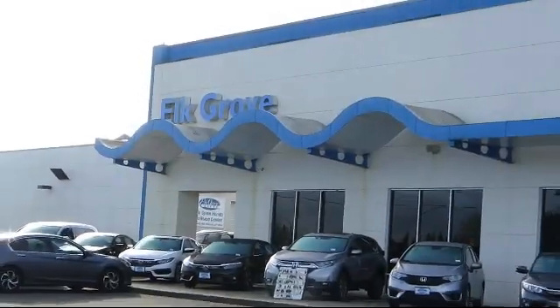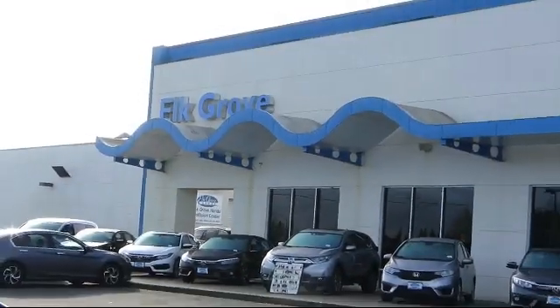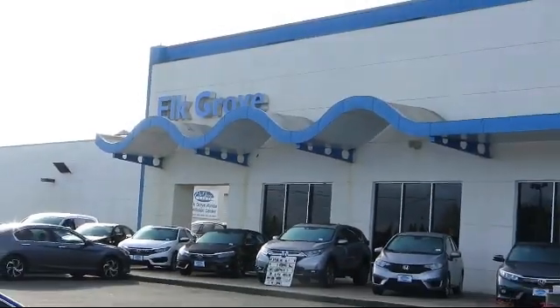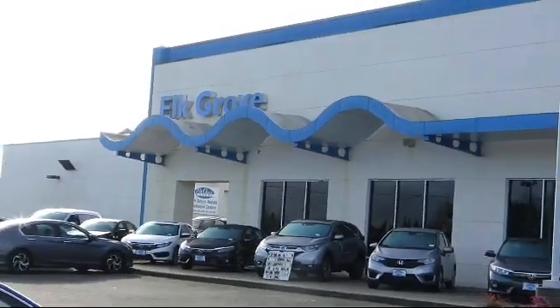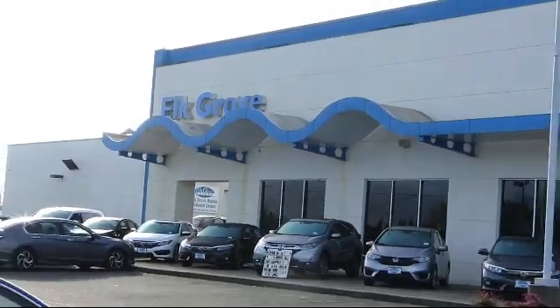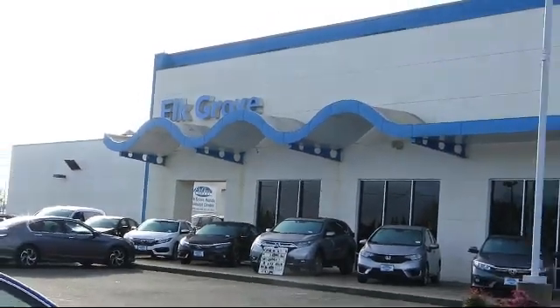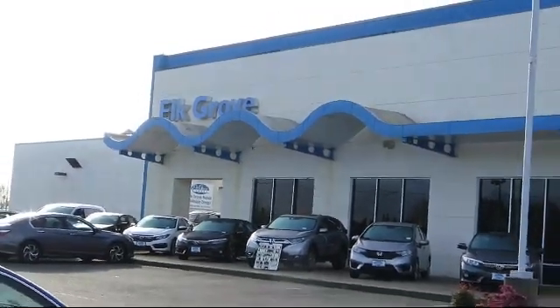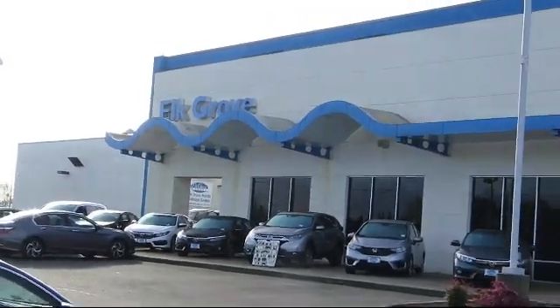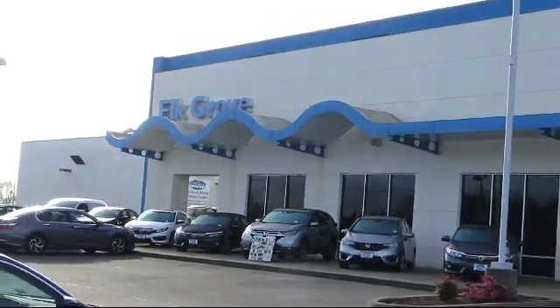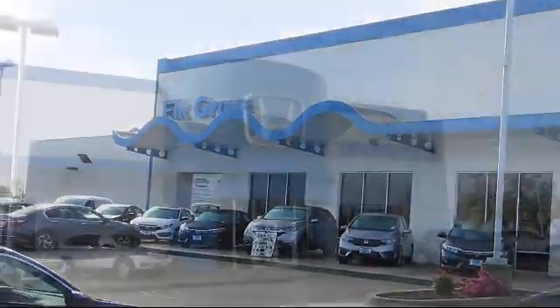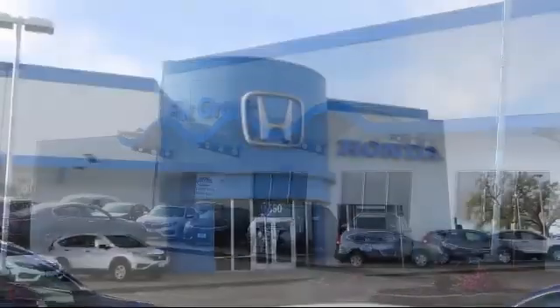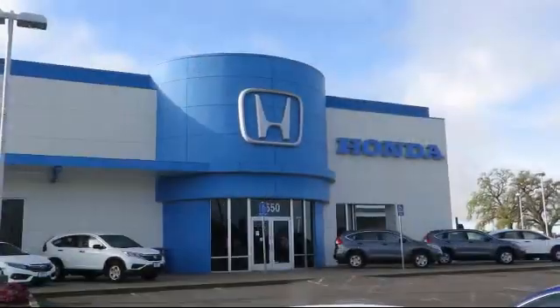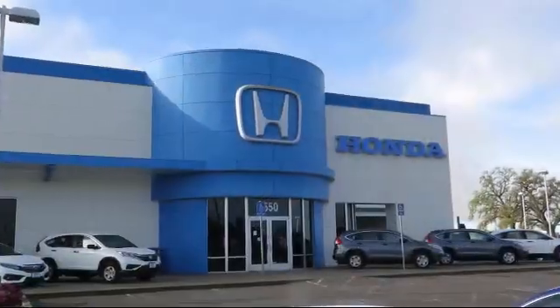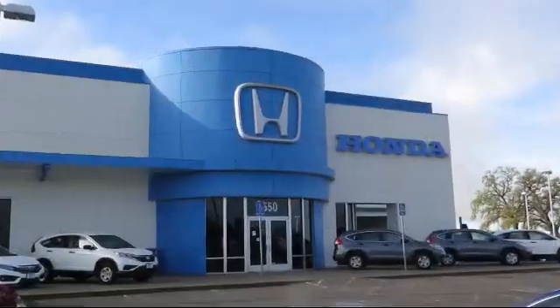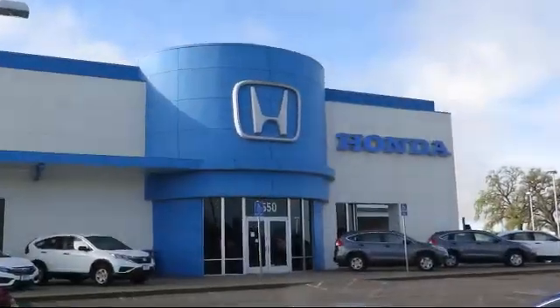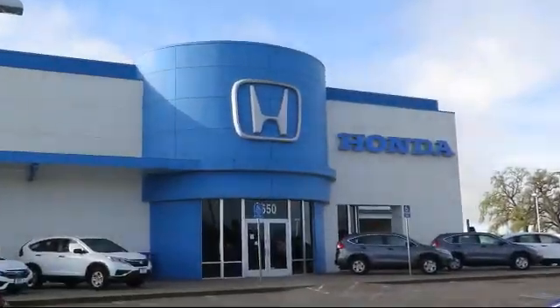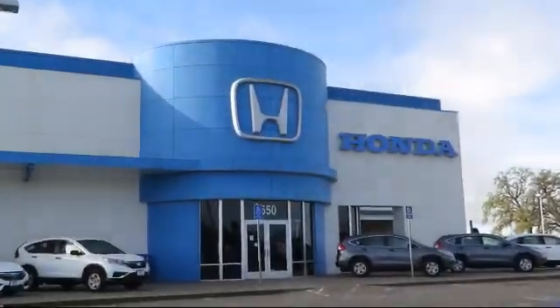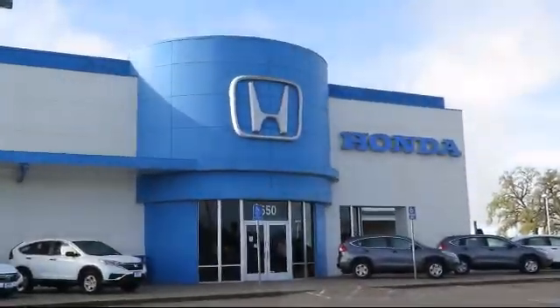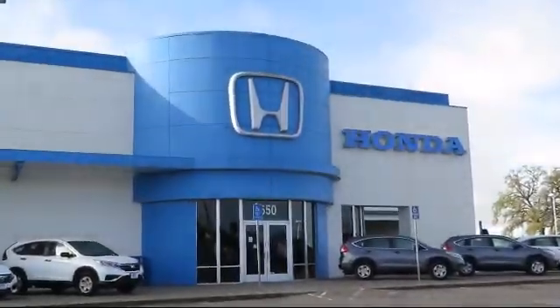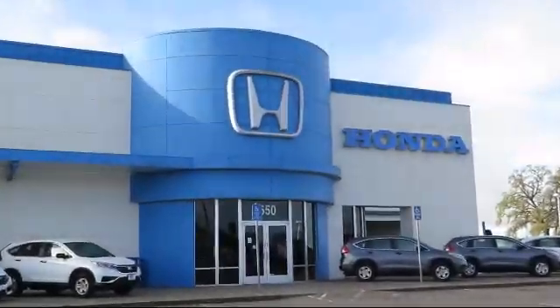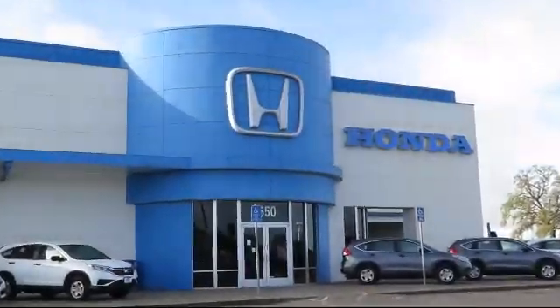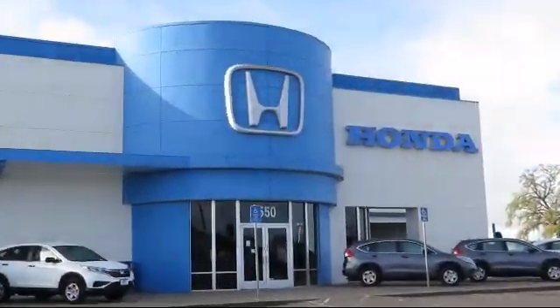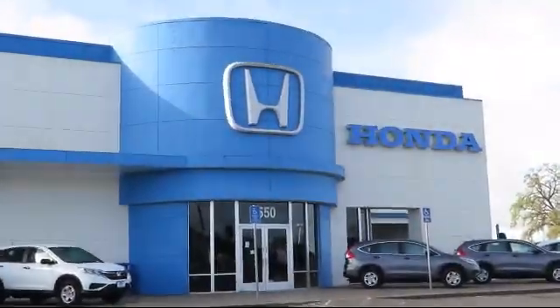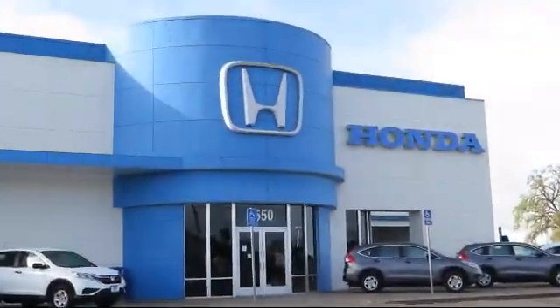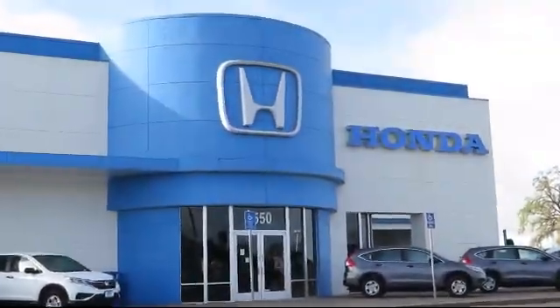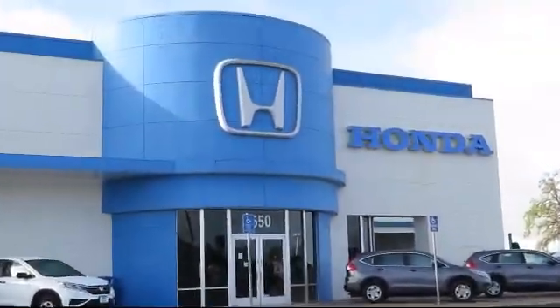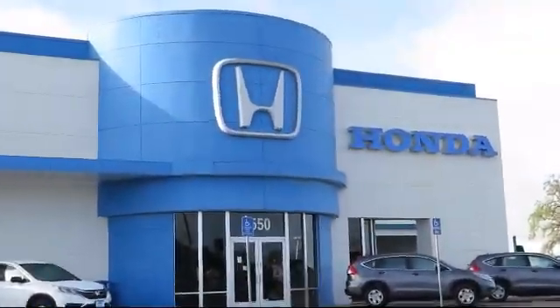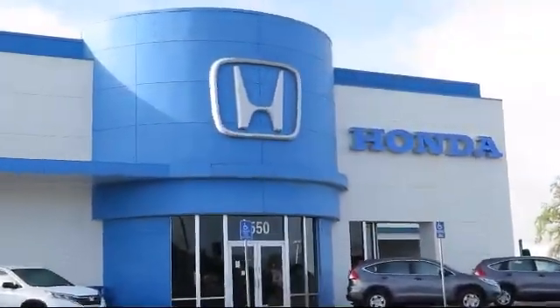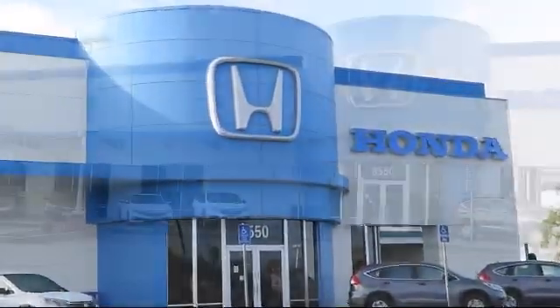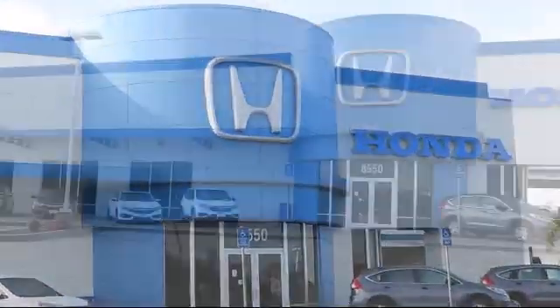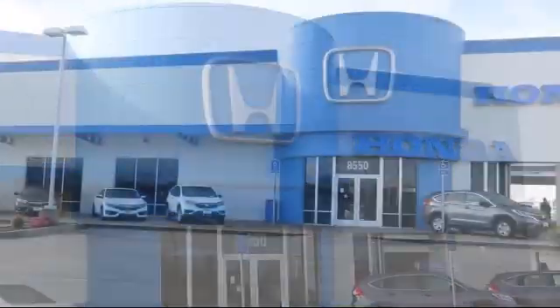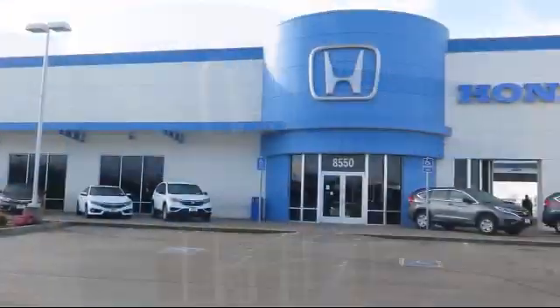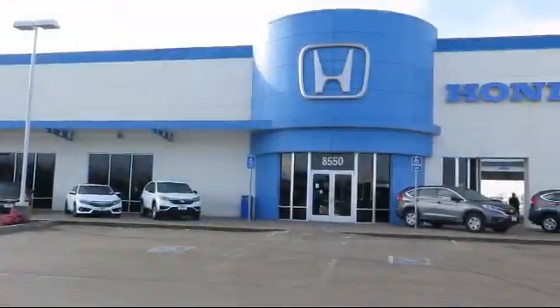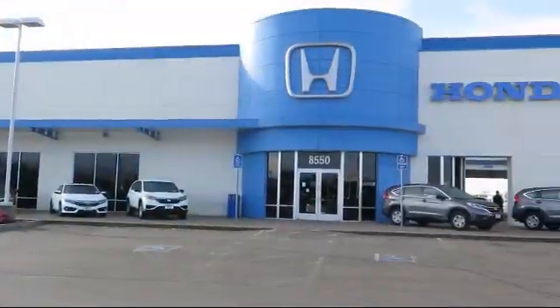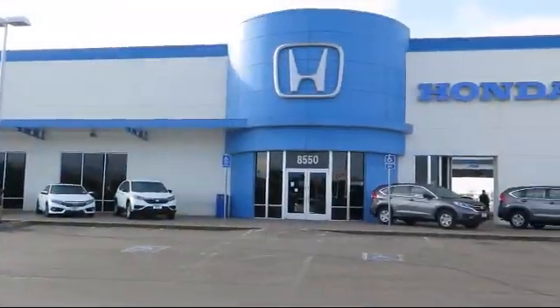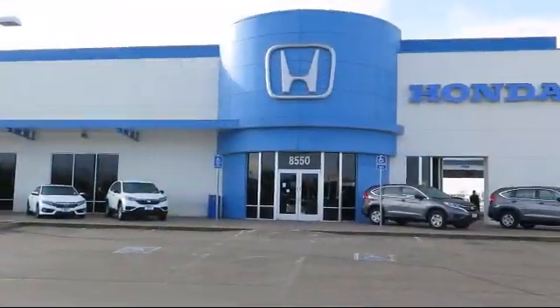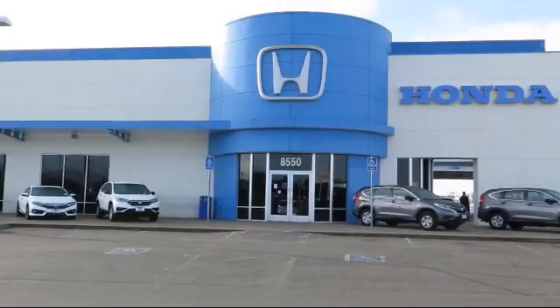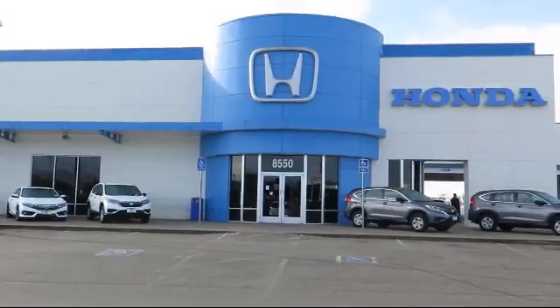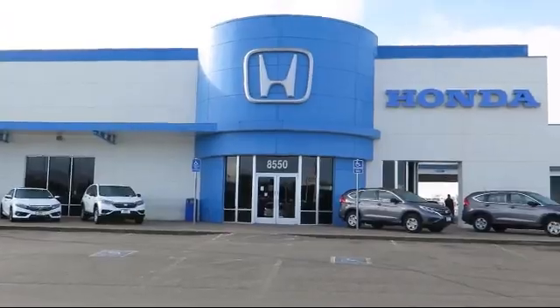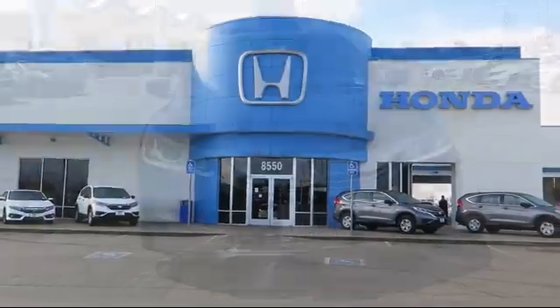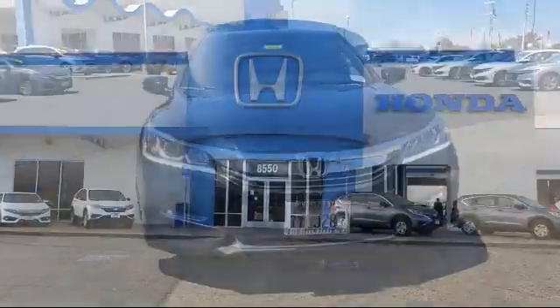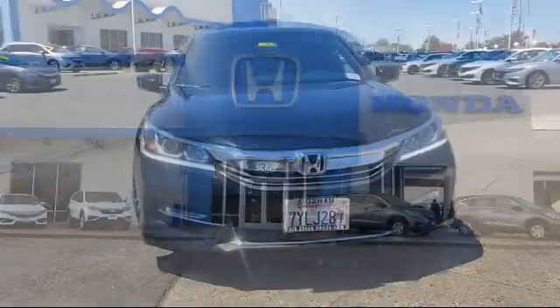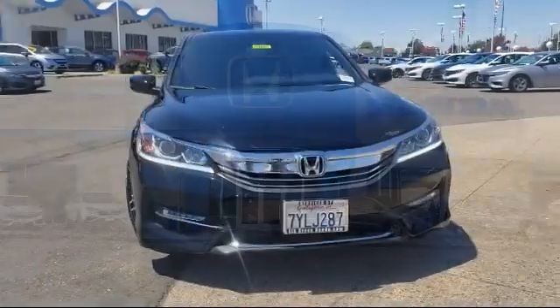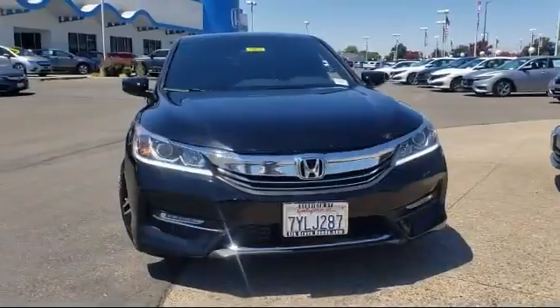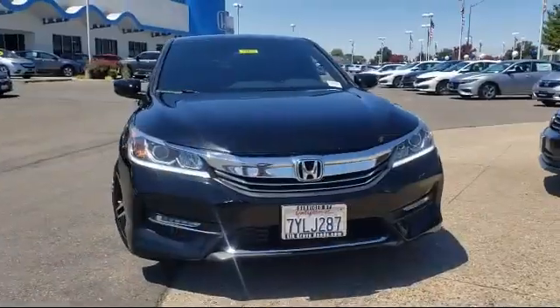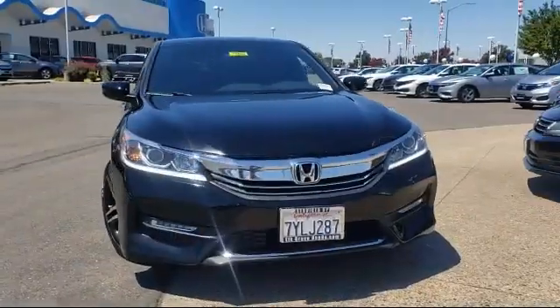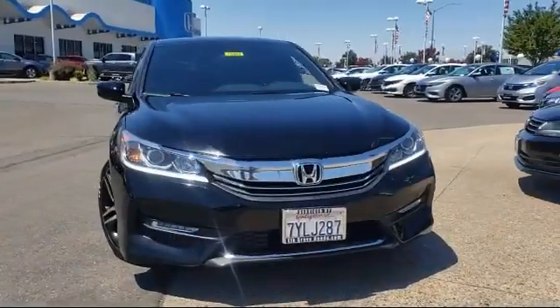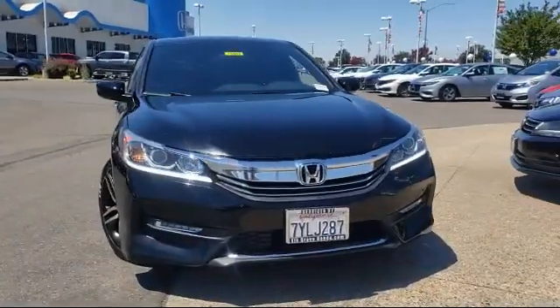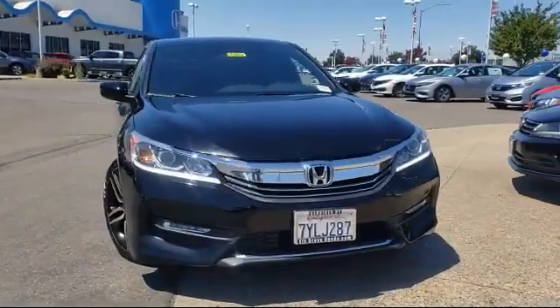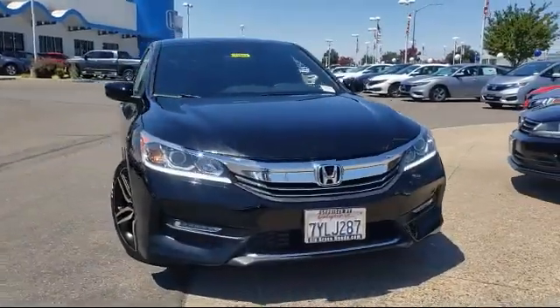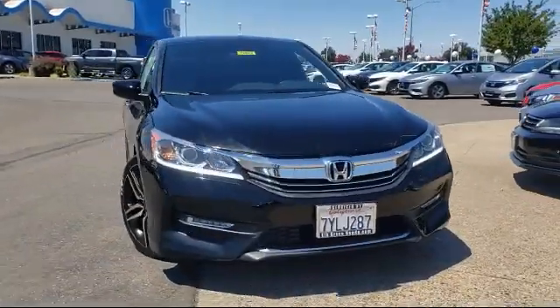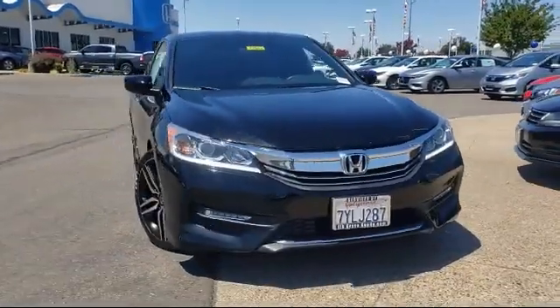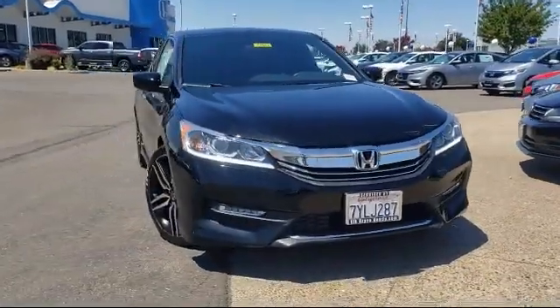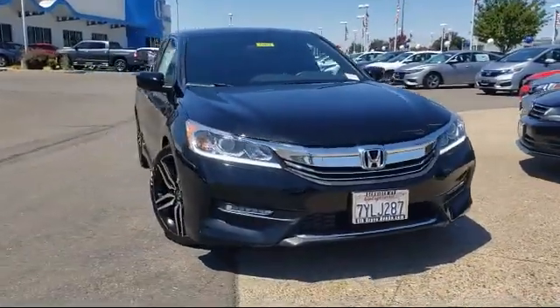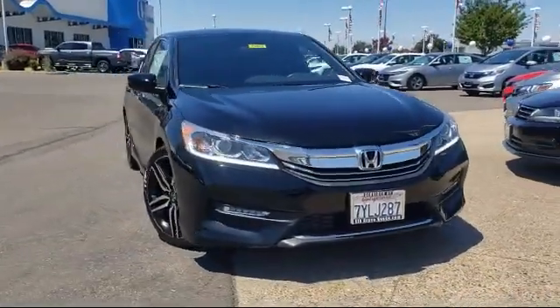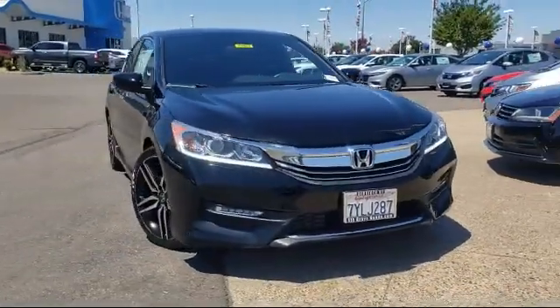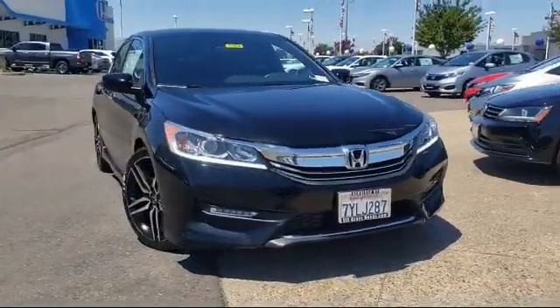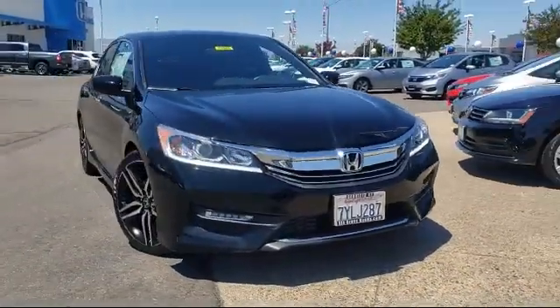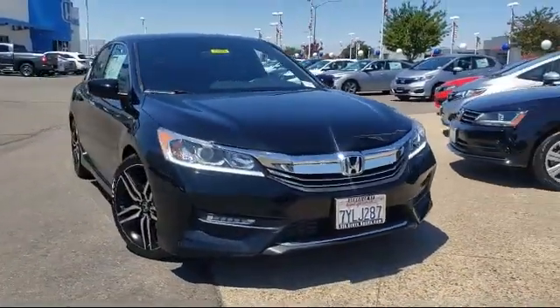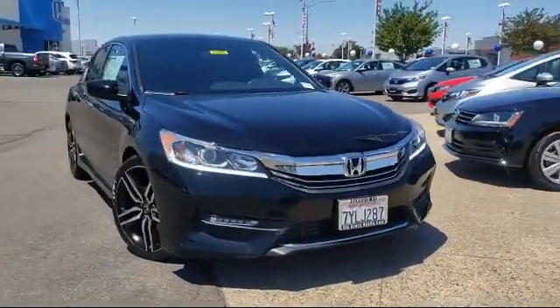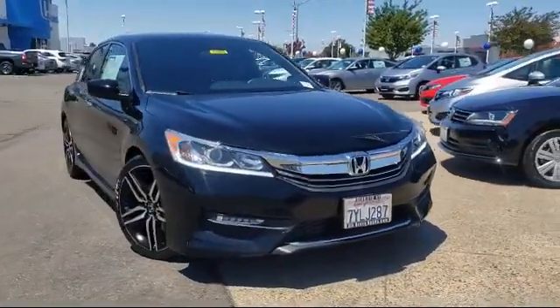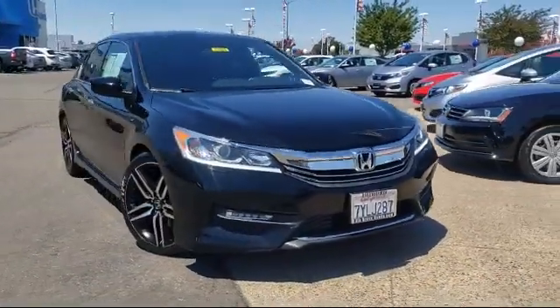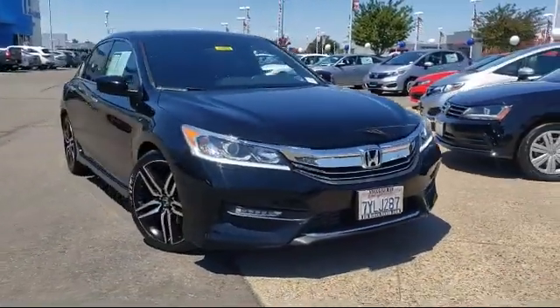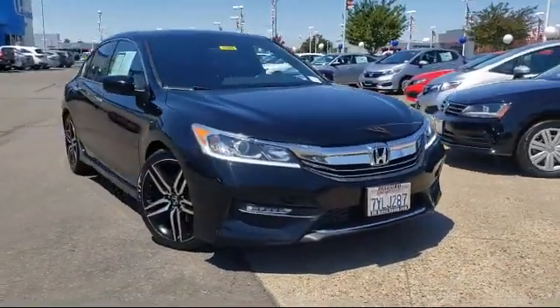Welcome to Elk Grove Honda, the greater Sacramento area's premier Honda dealership, and here's a look at one of our pre-owned vehicles from our great selection.